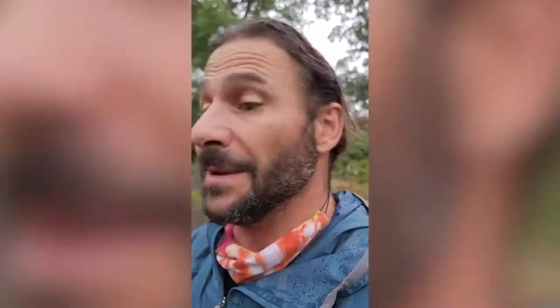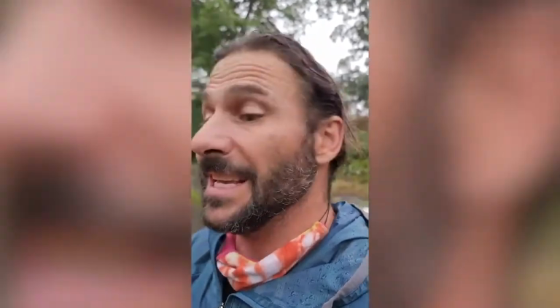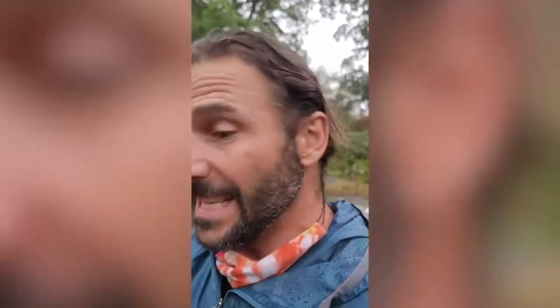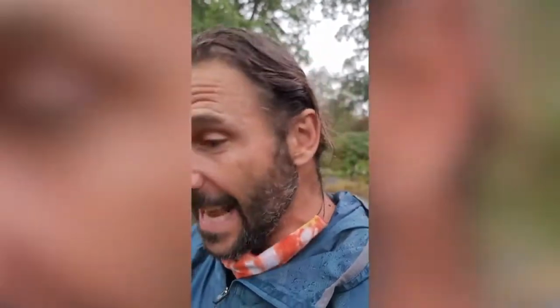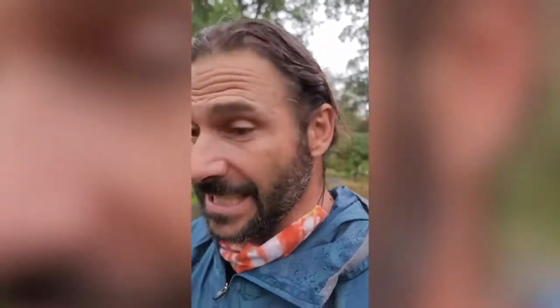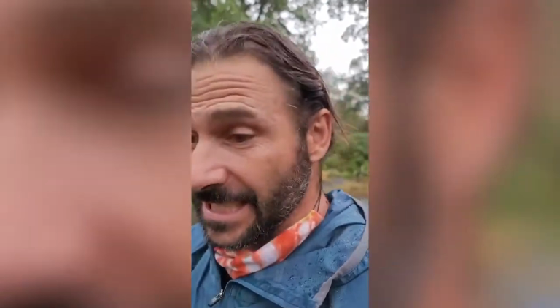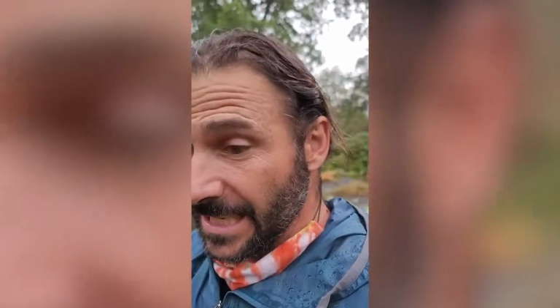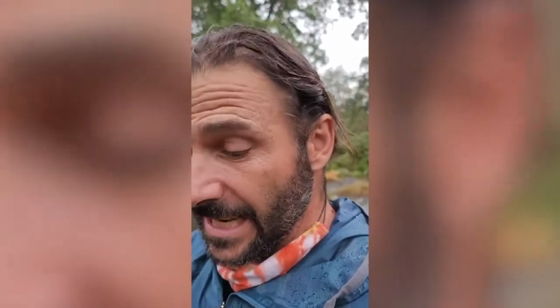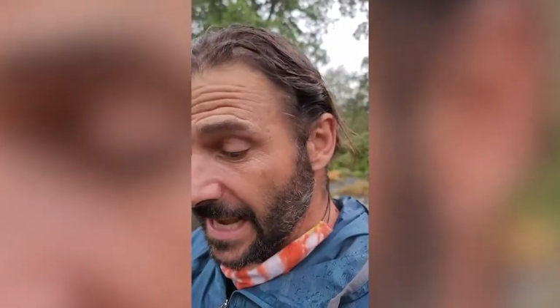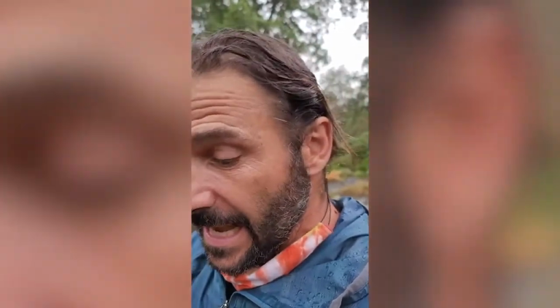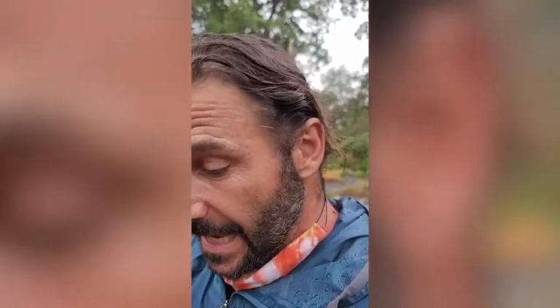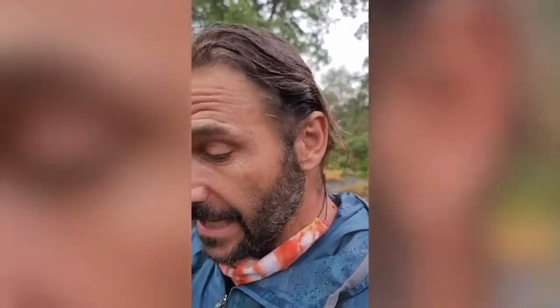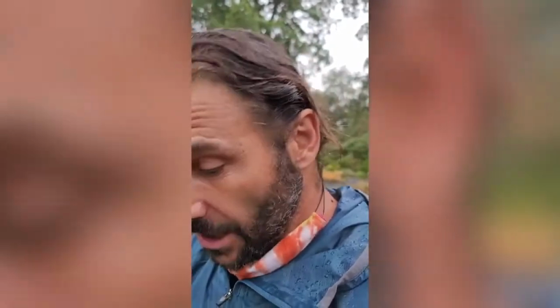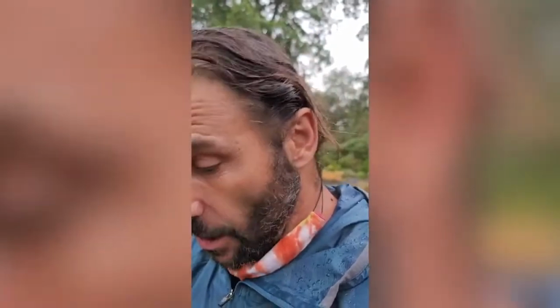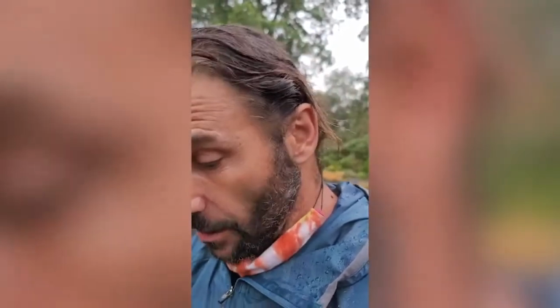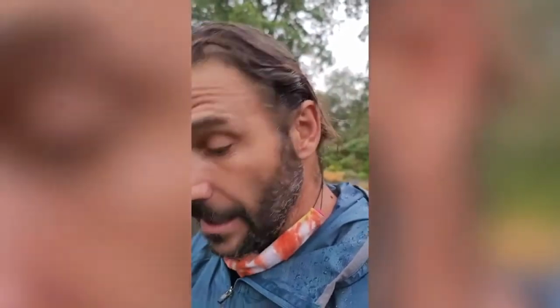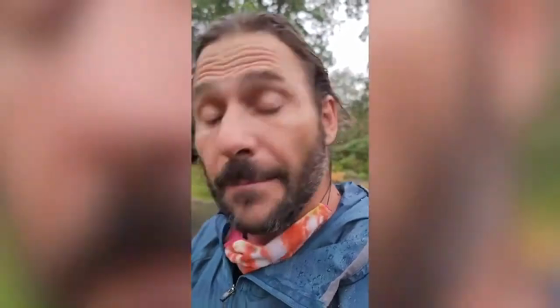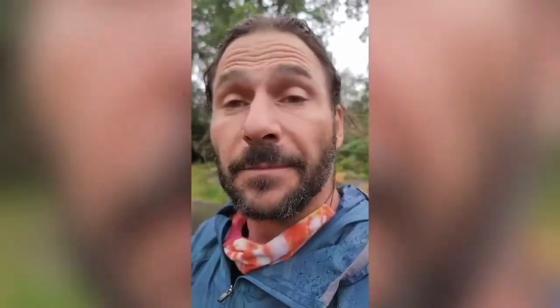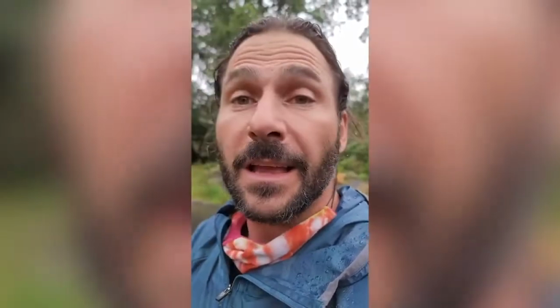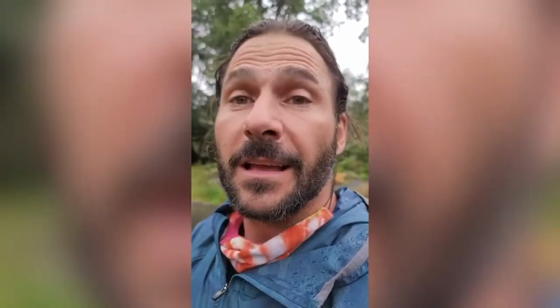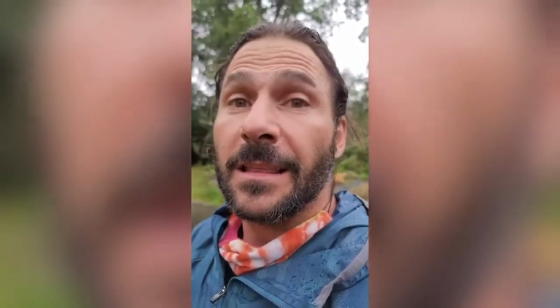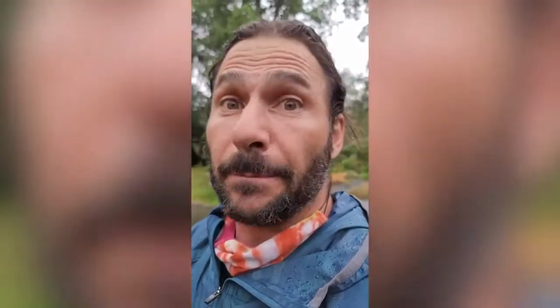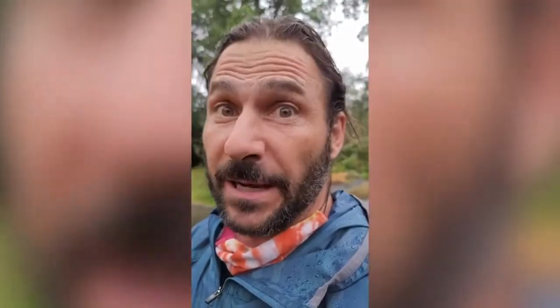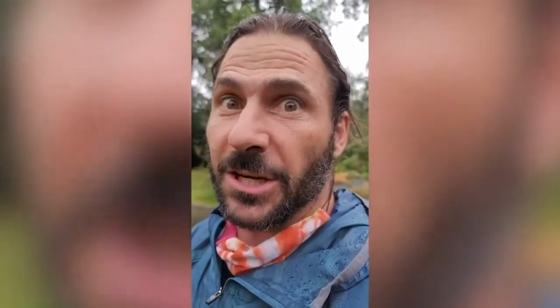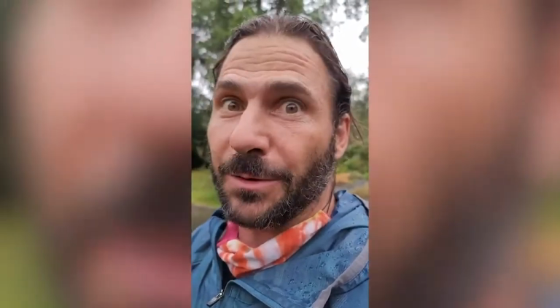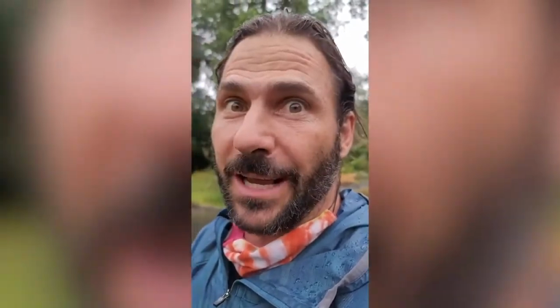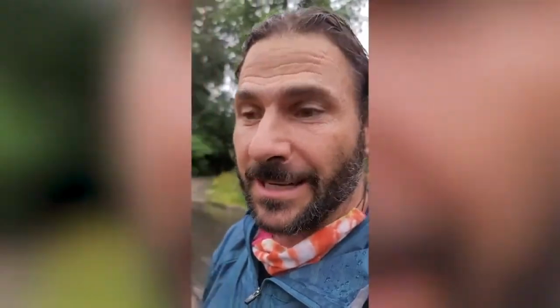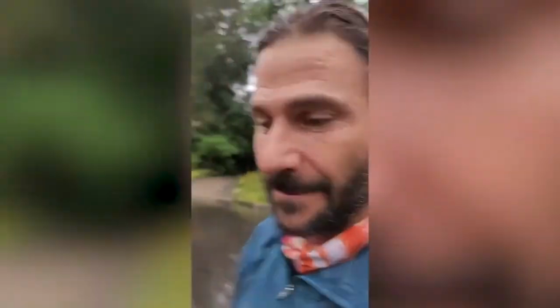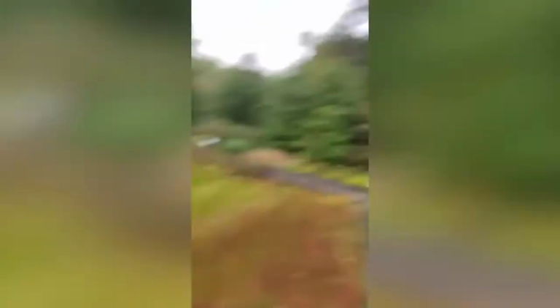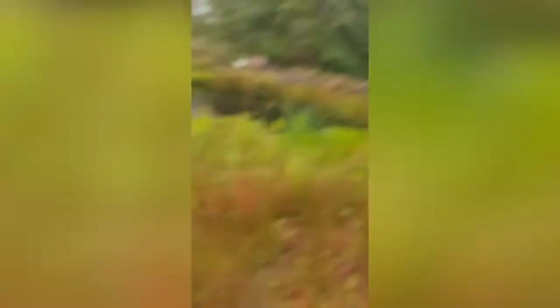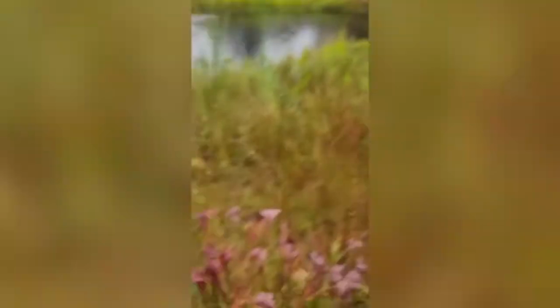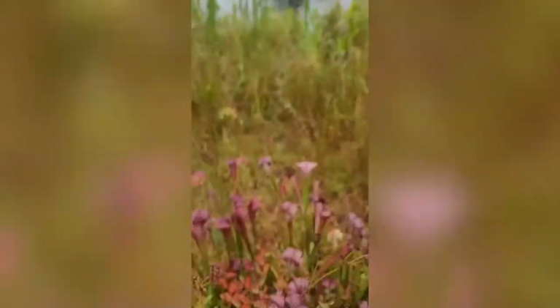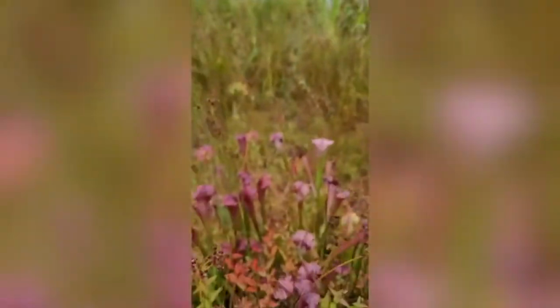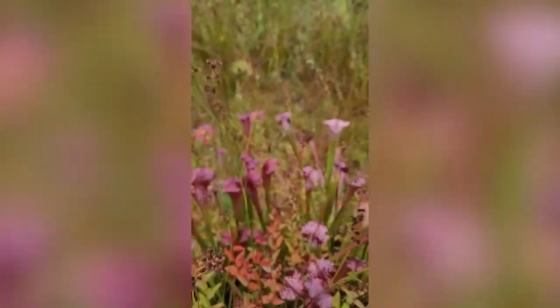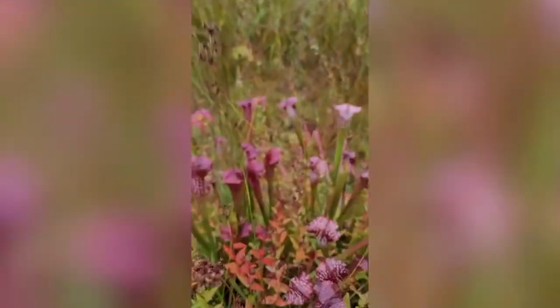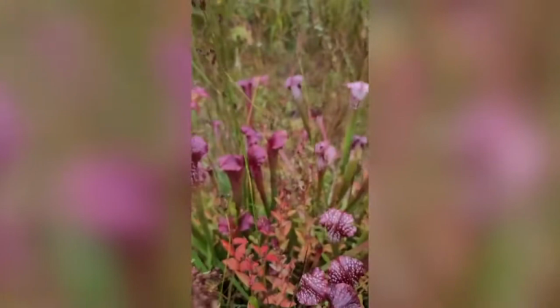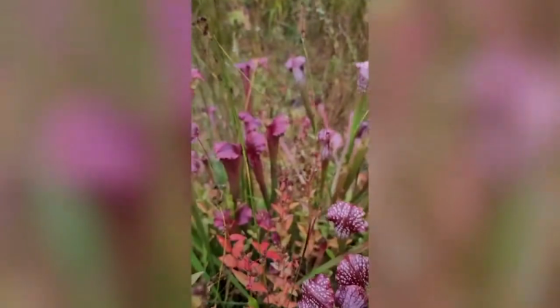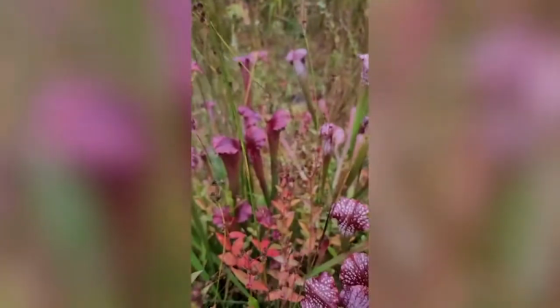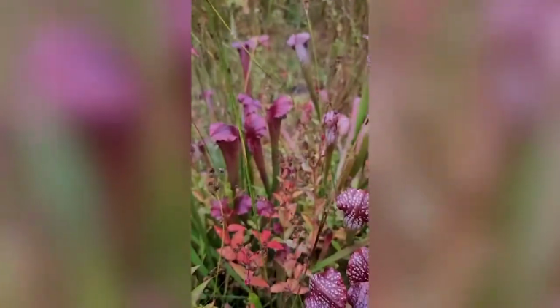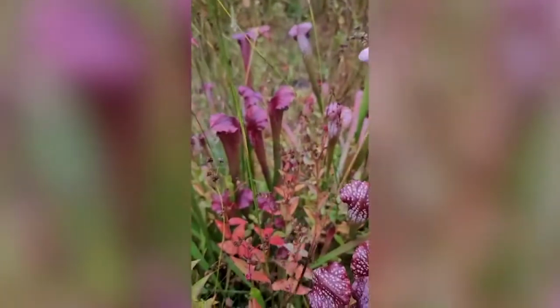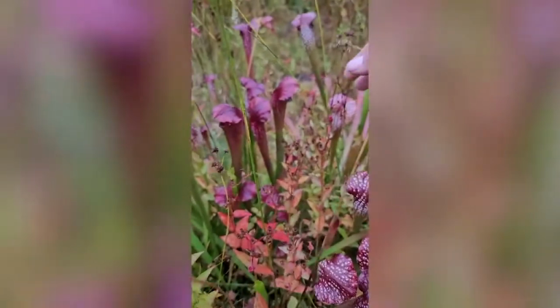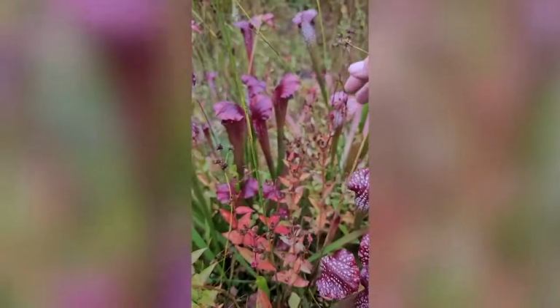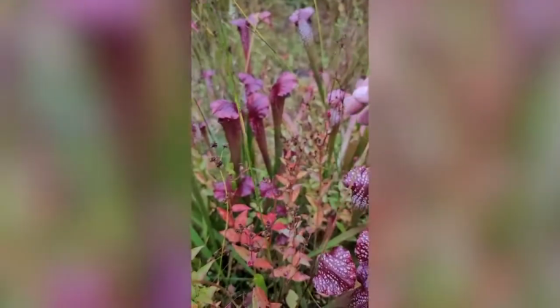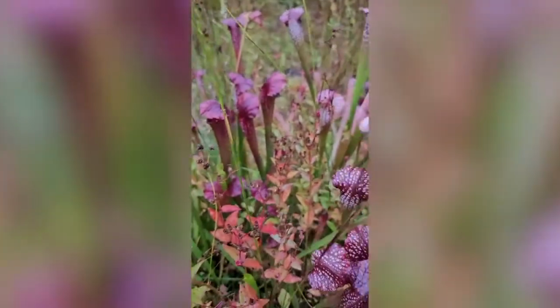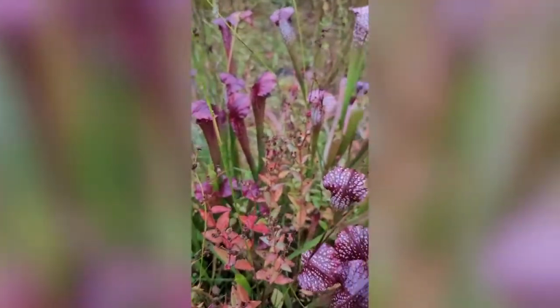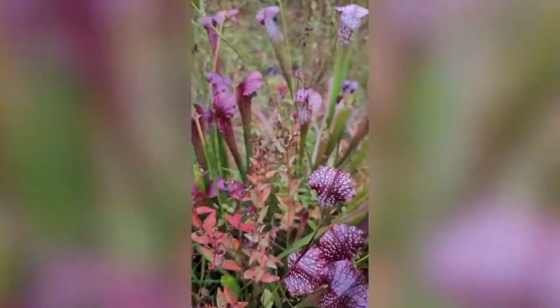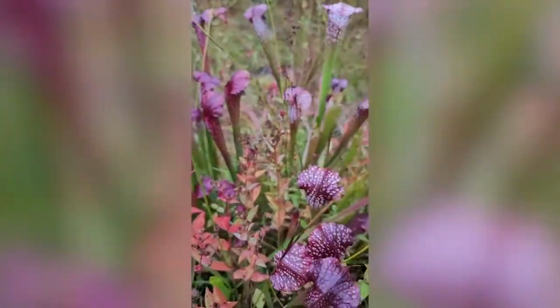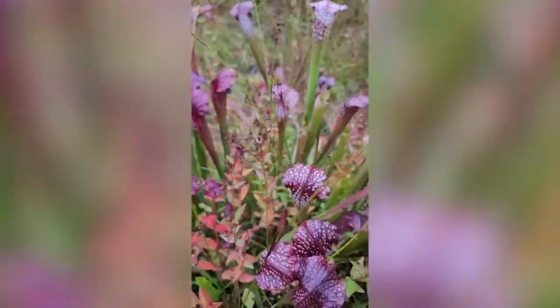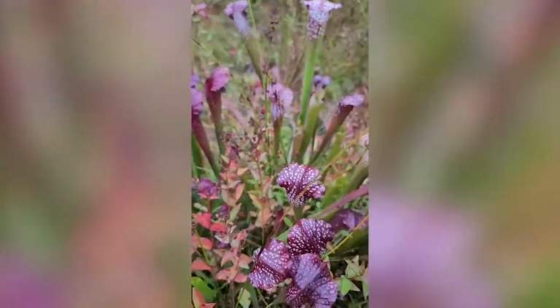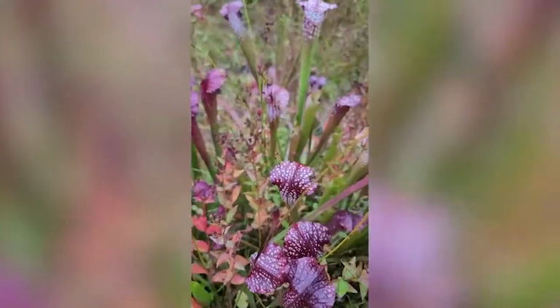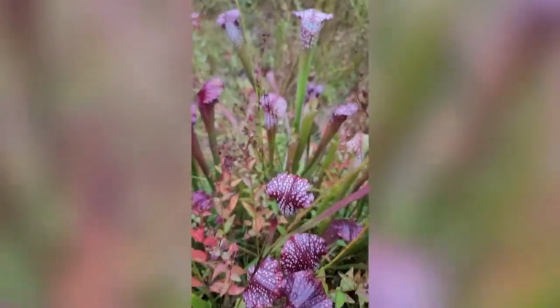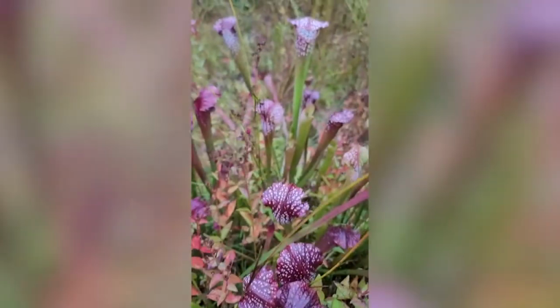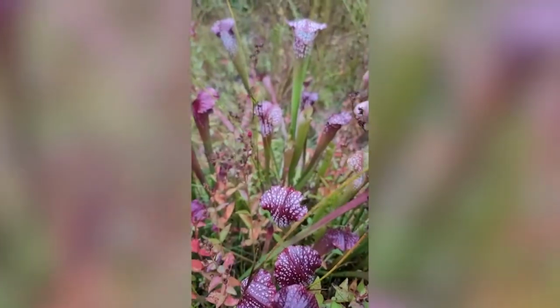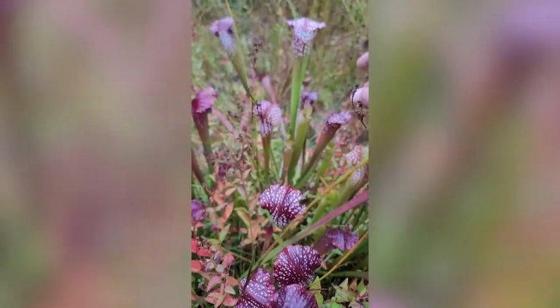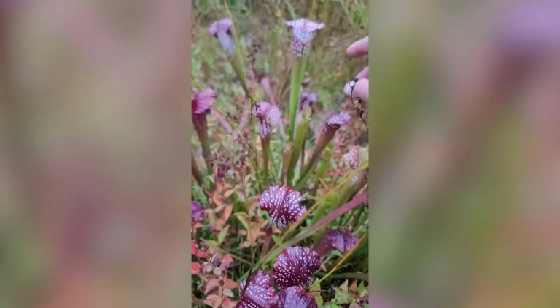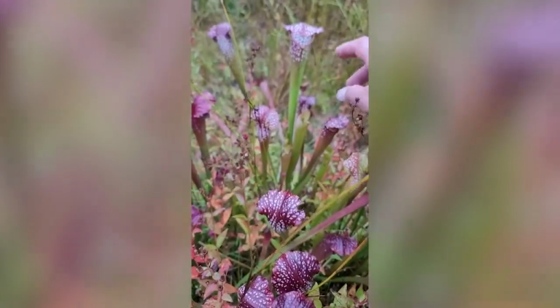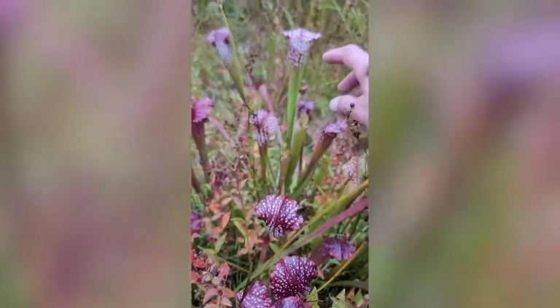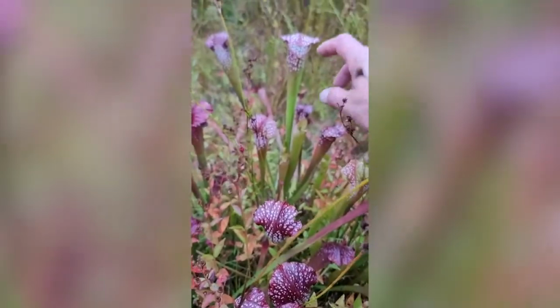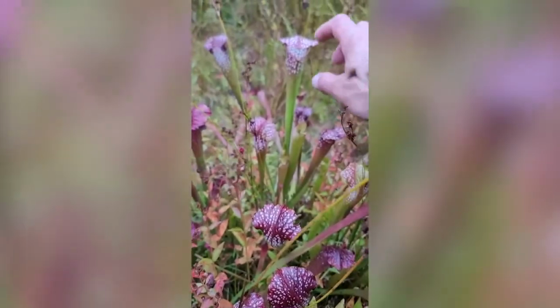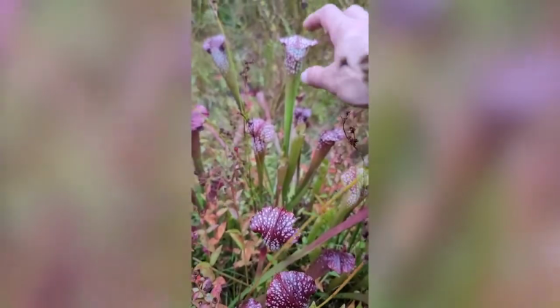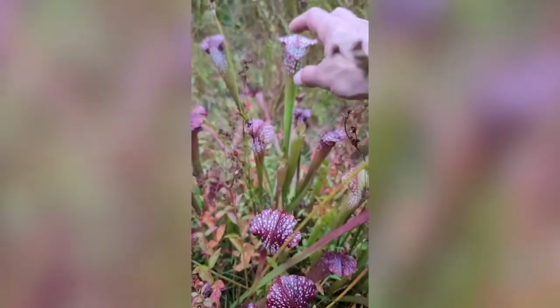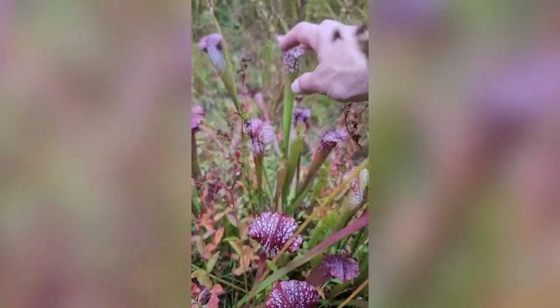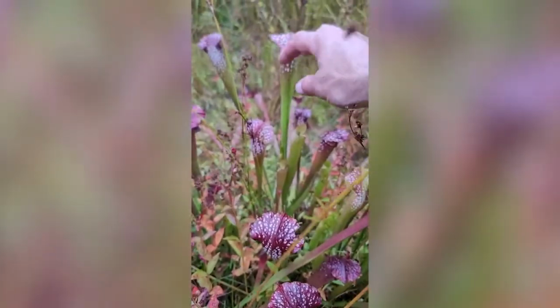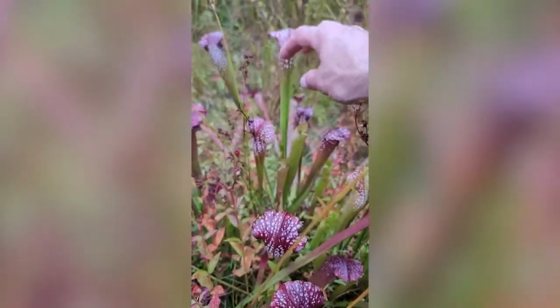It is called the pitcher plant — a very, very awesome plant.